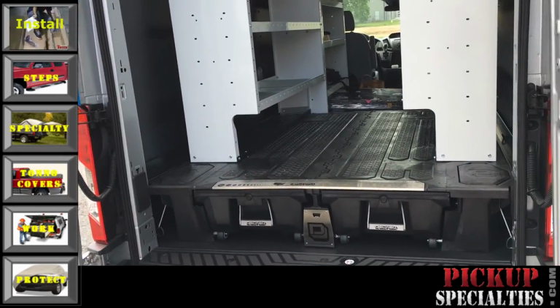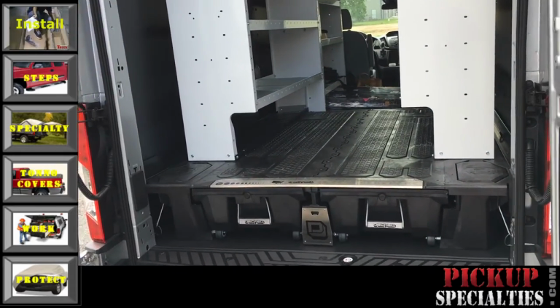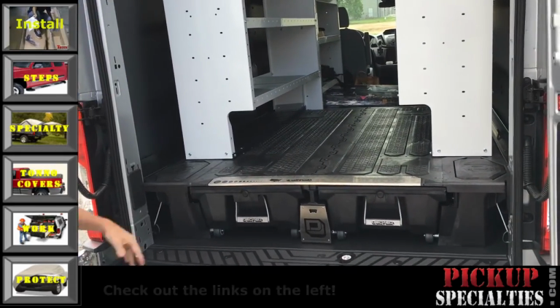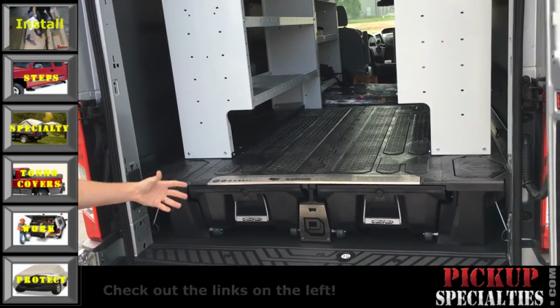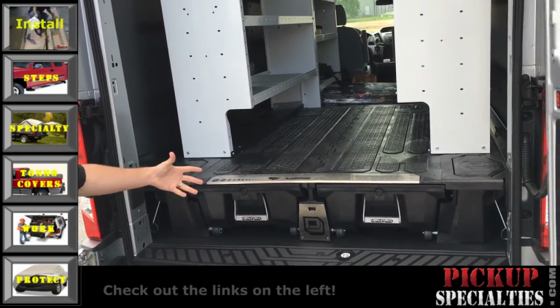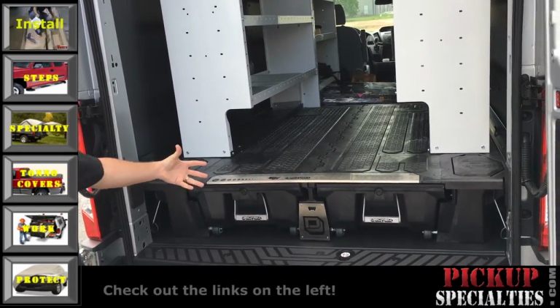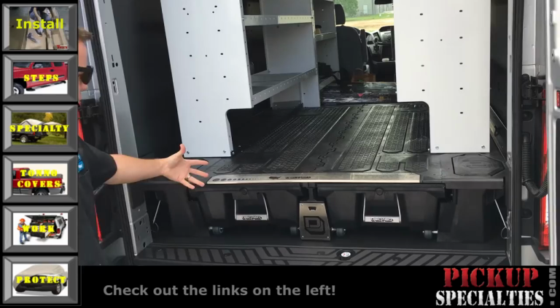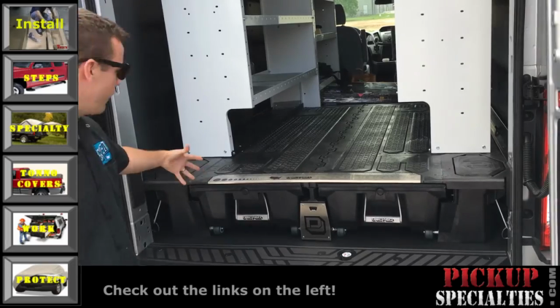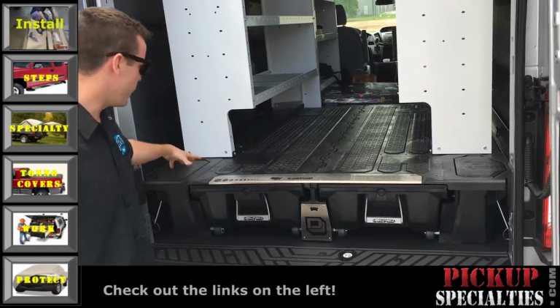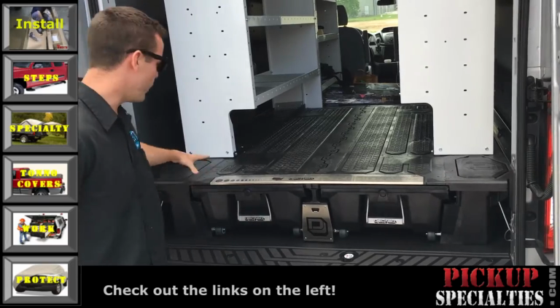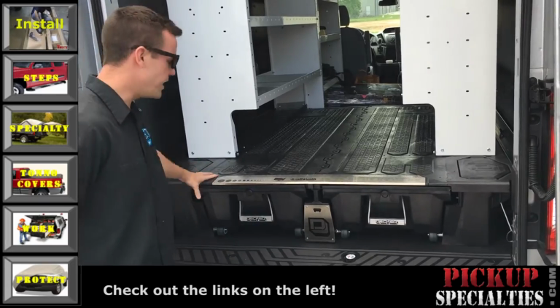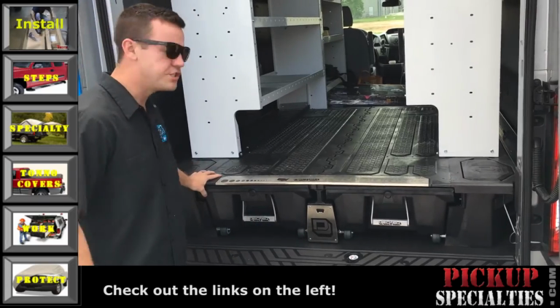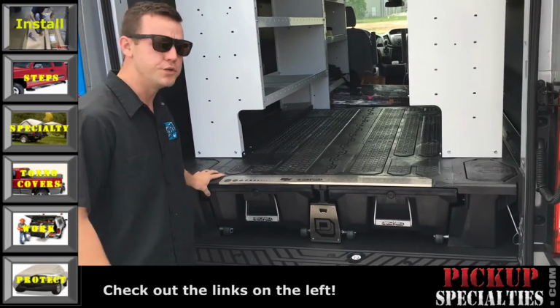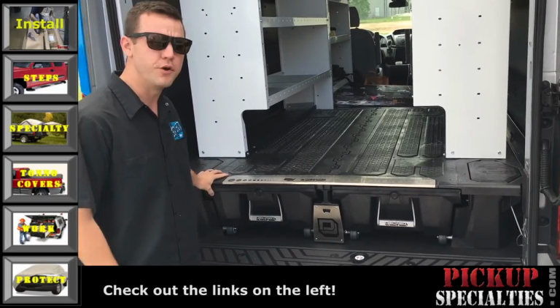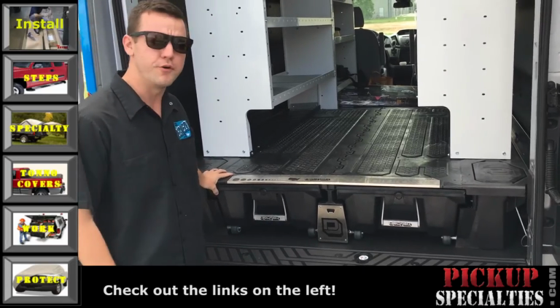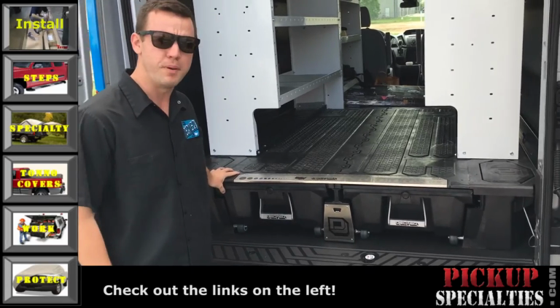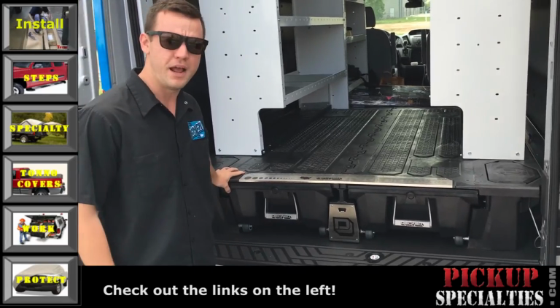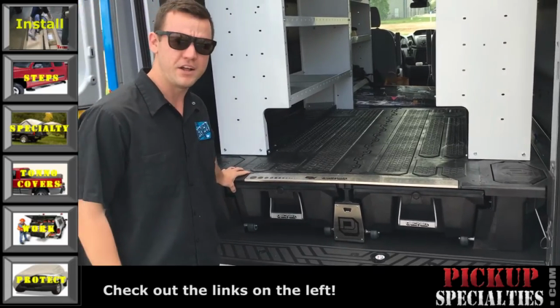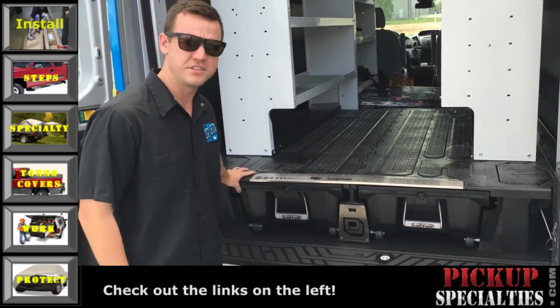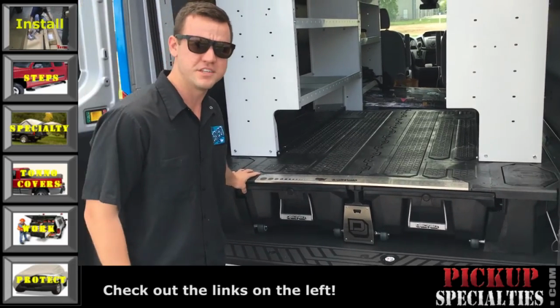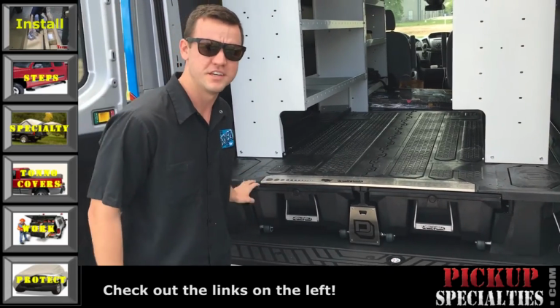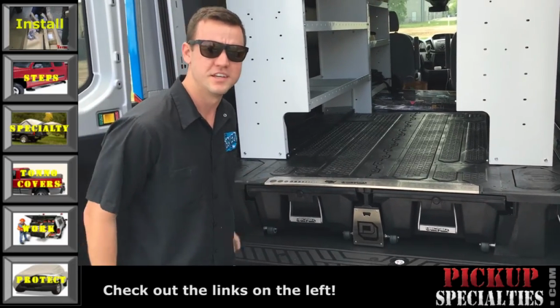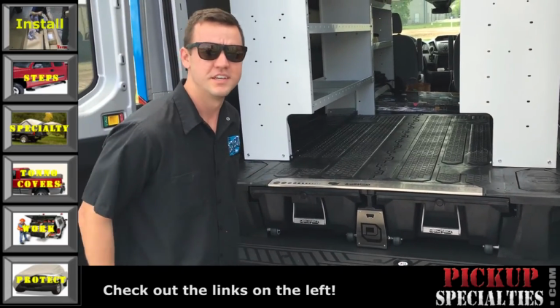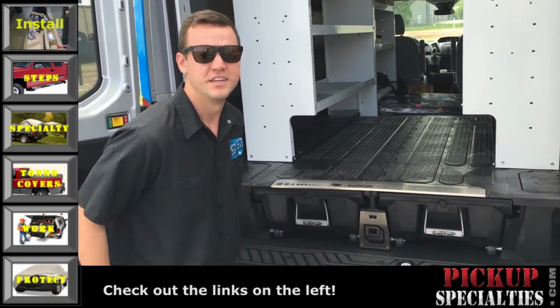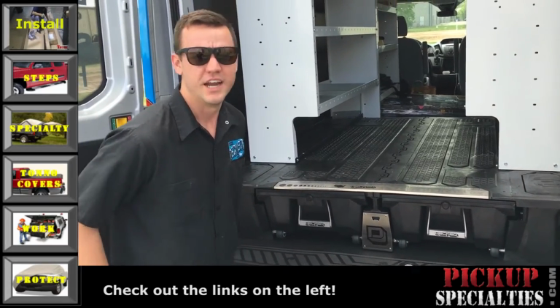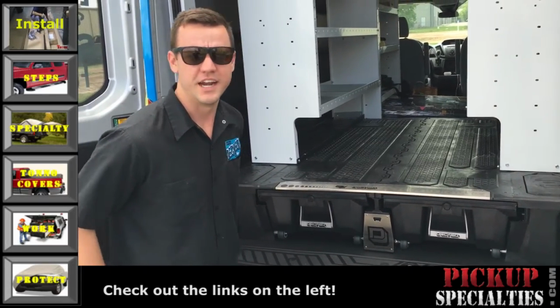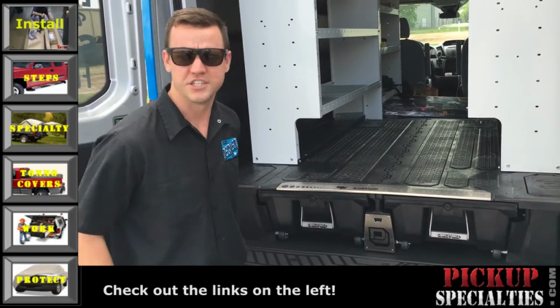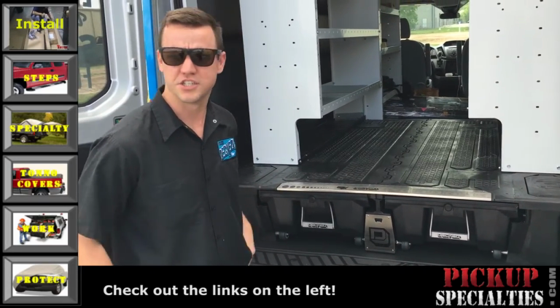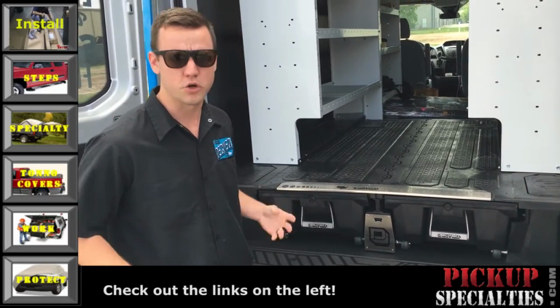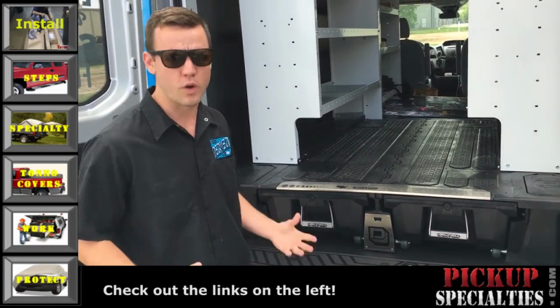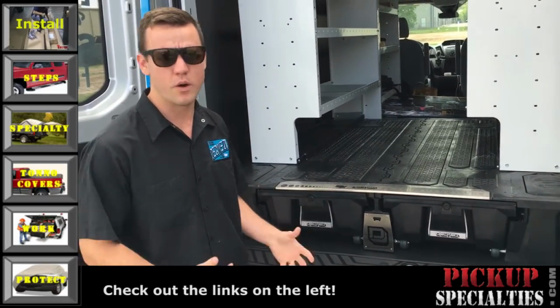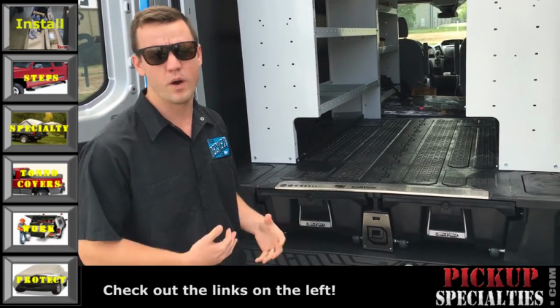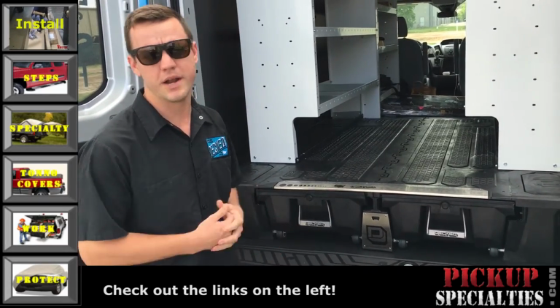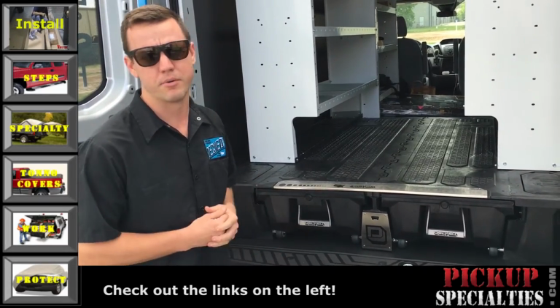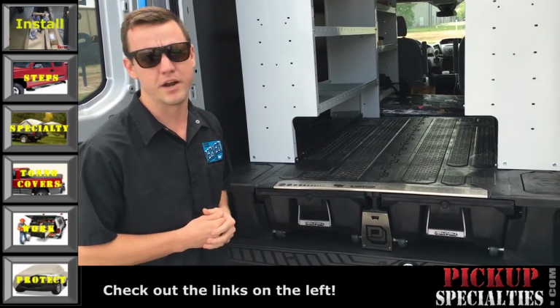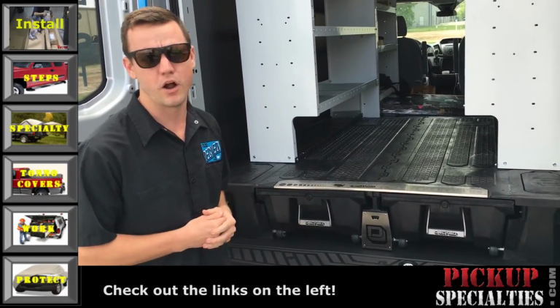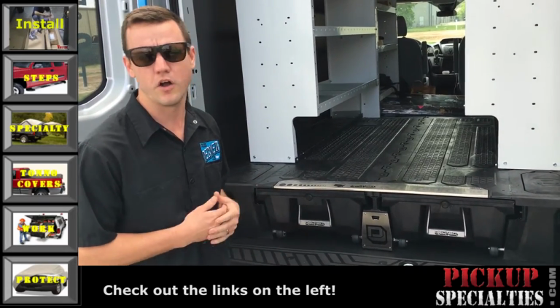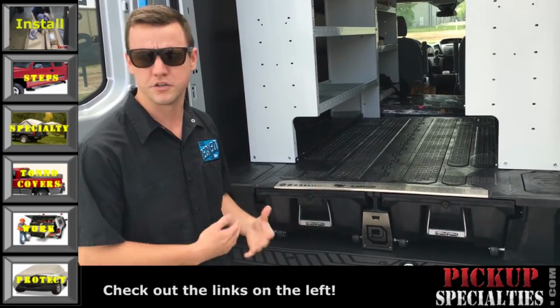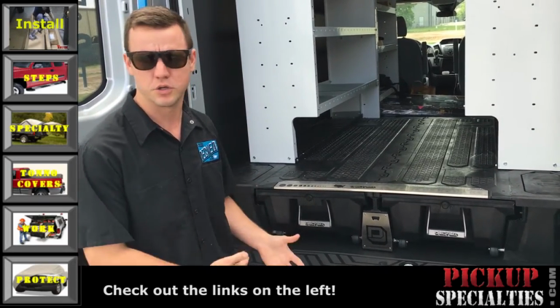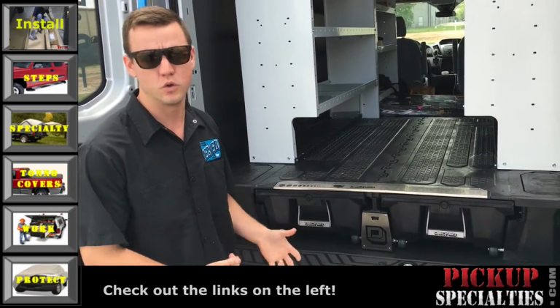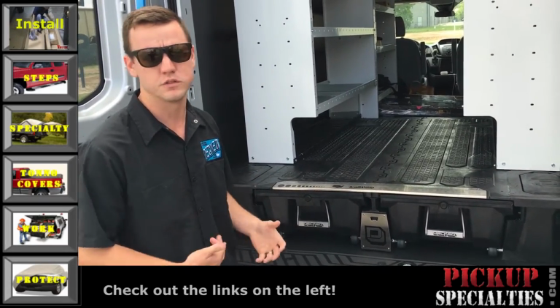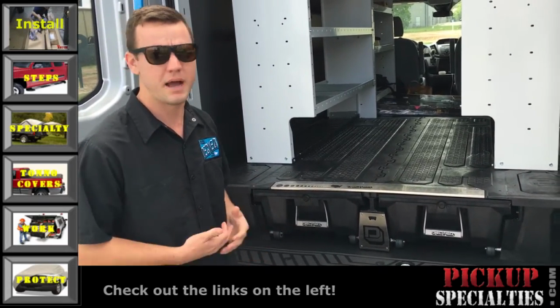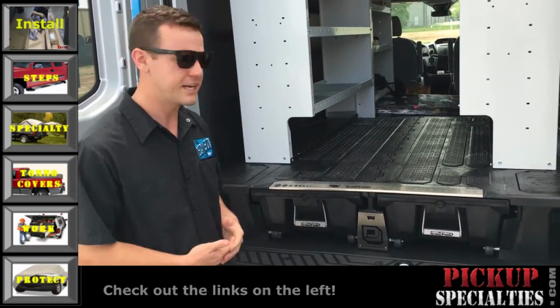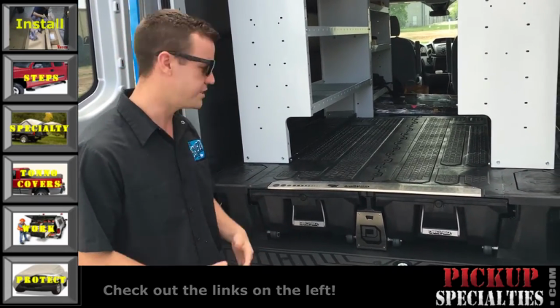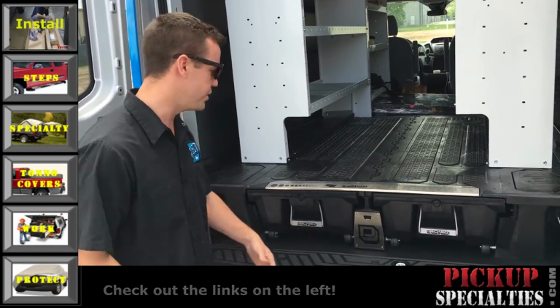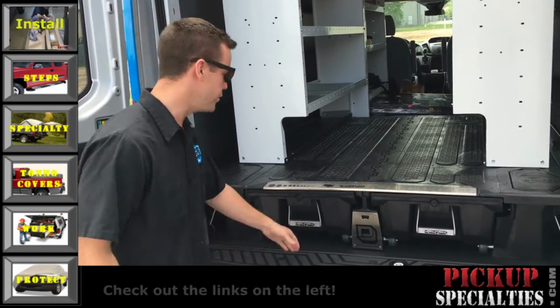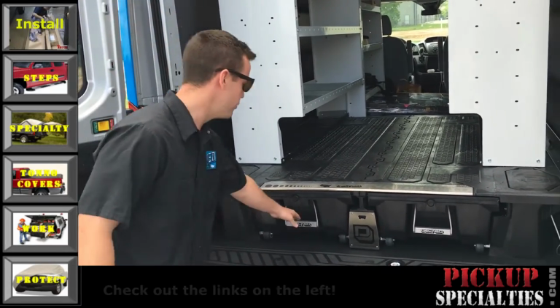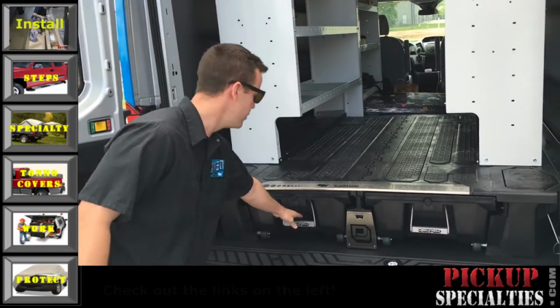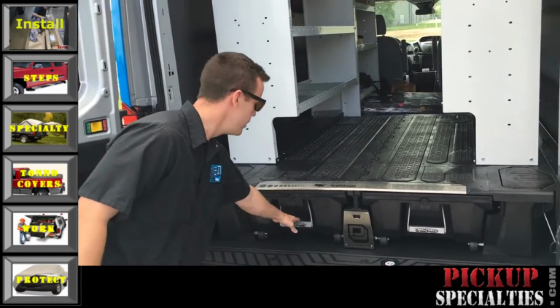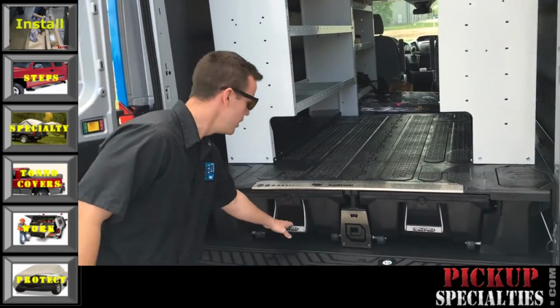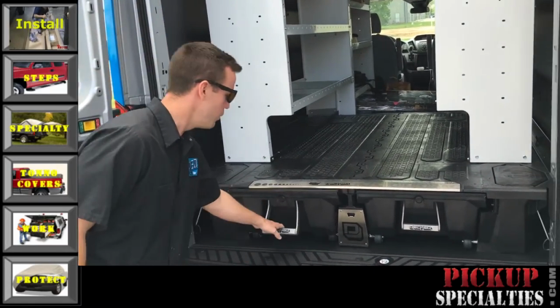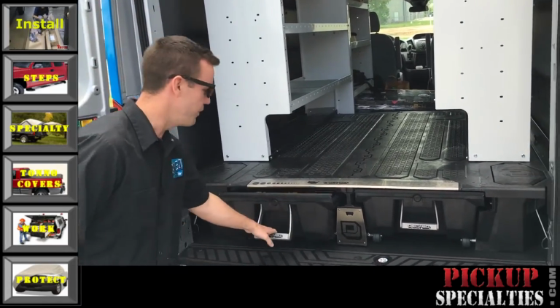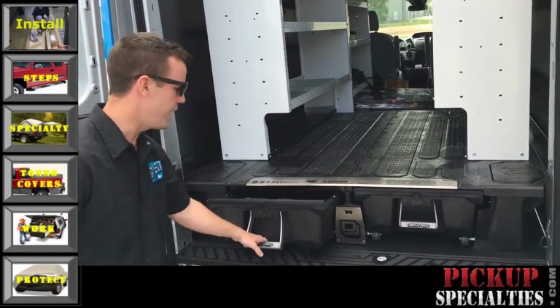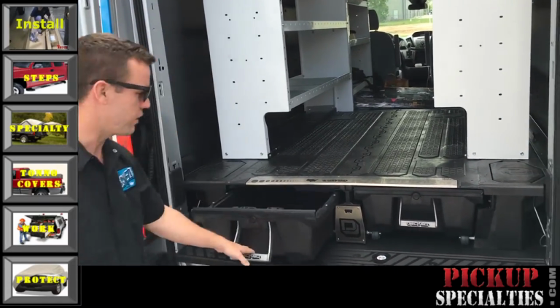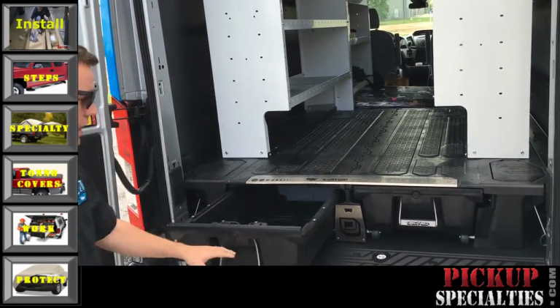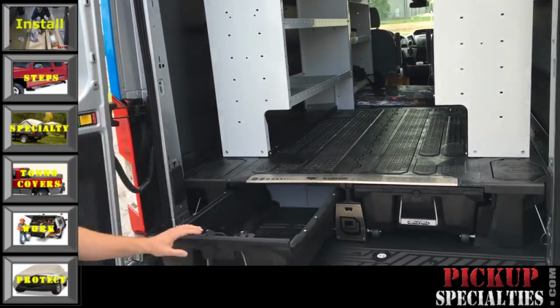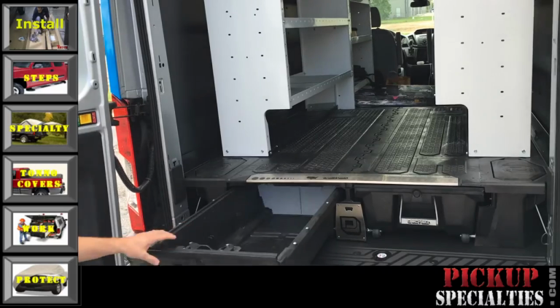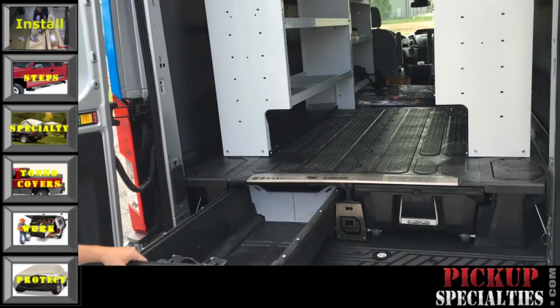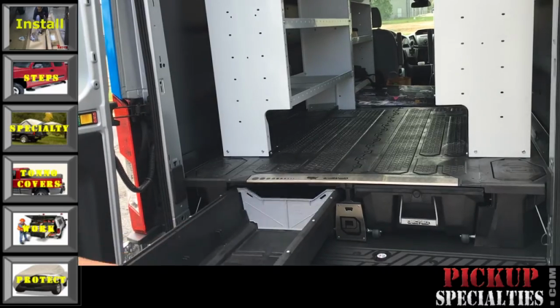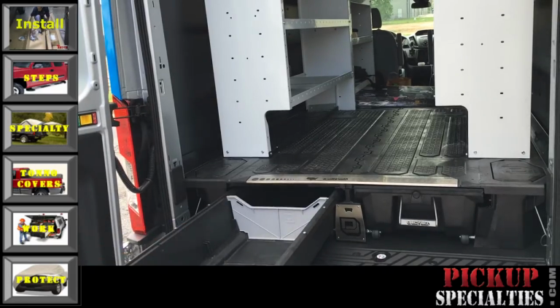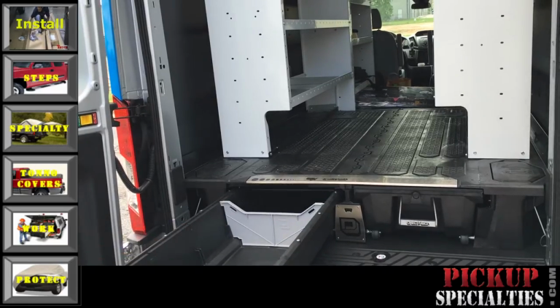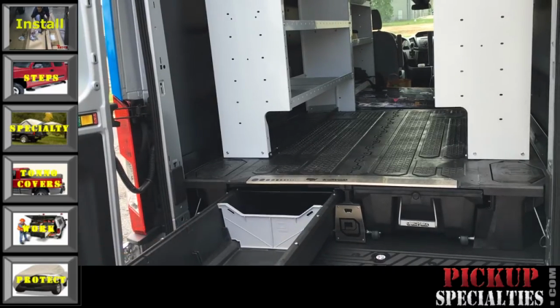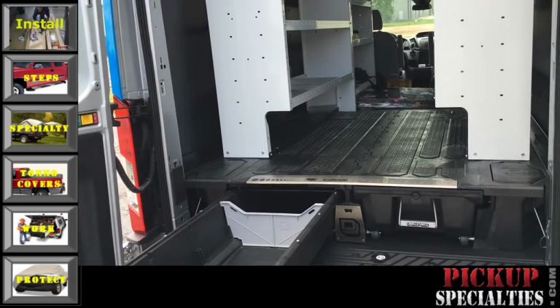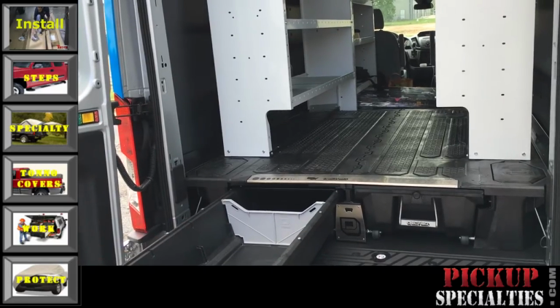The unit itself only weighs 200 pounds and it's just a great way to bring all your tools back to you without climbing in and out of the van.